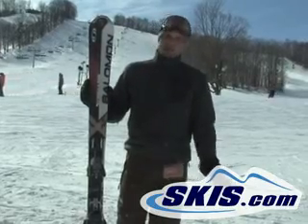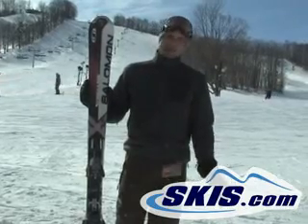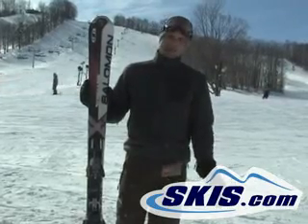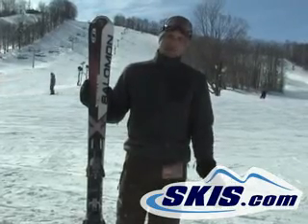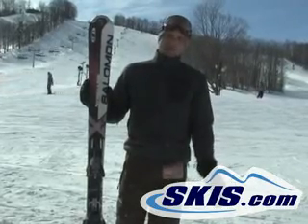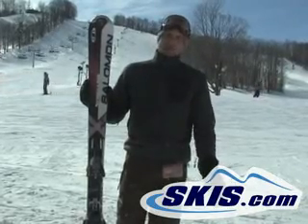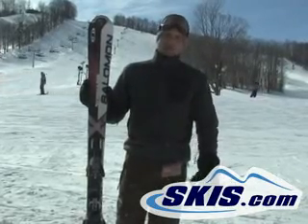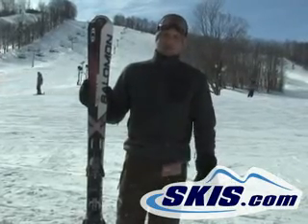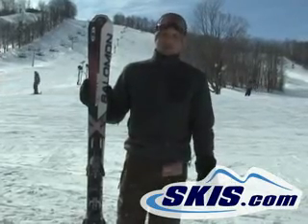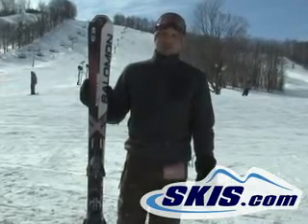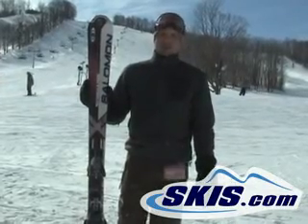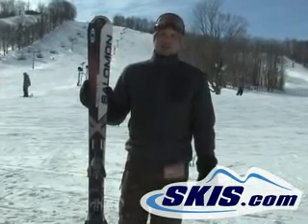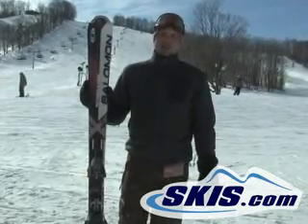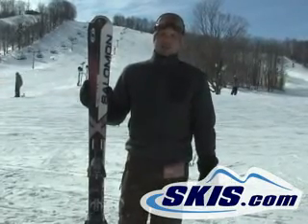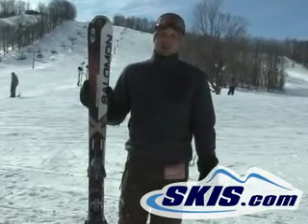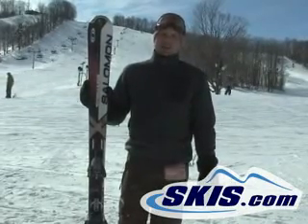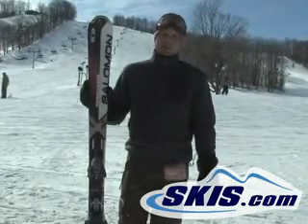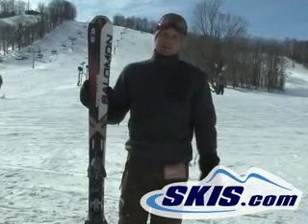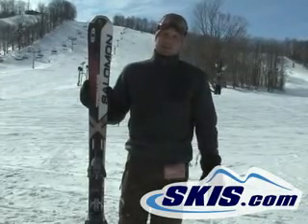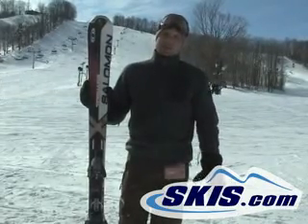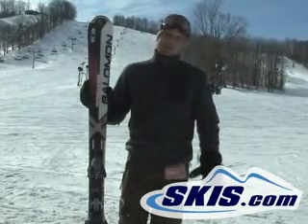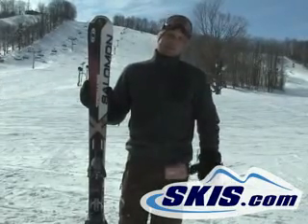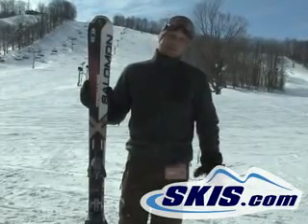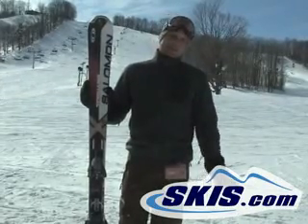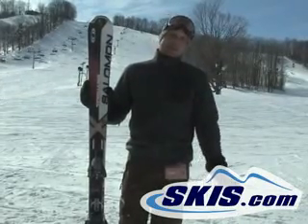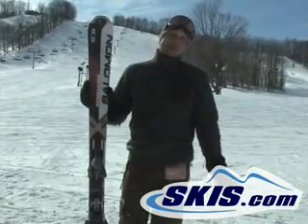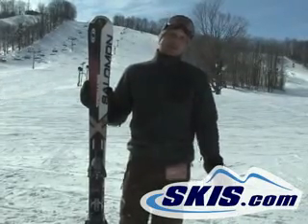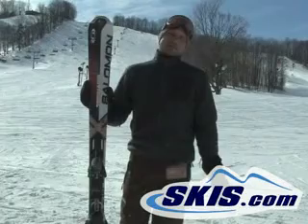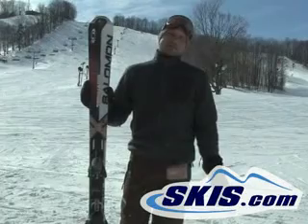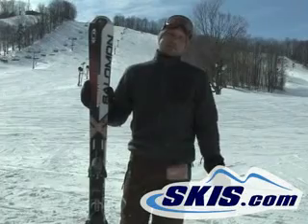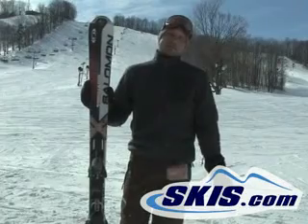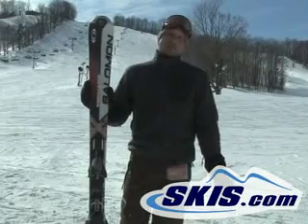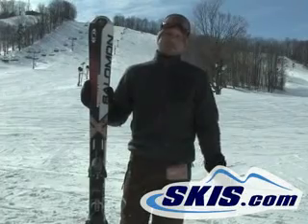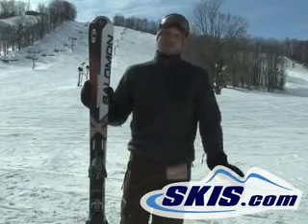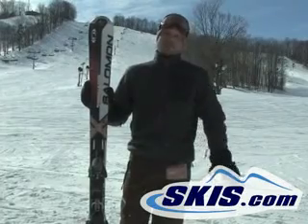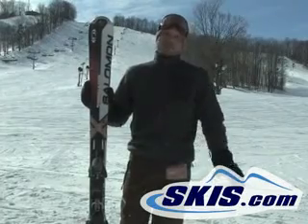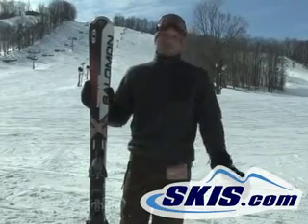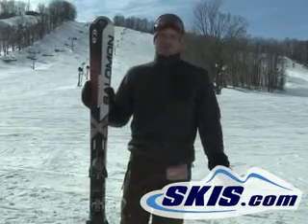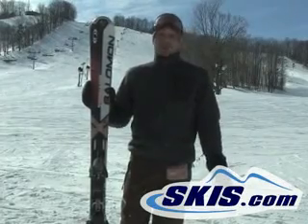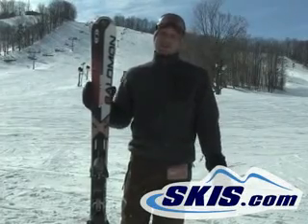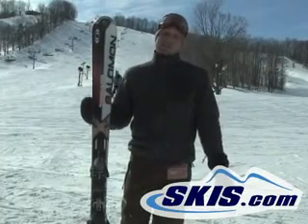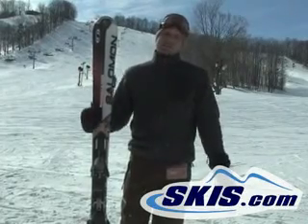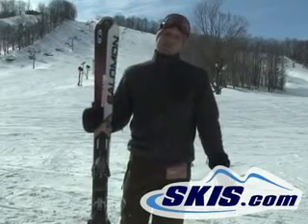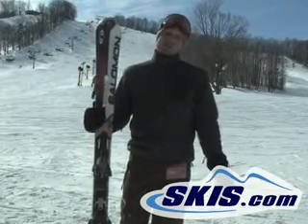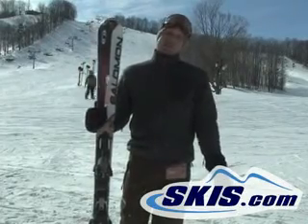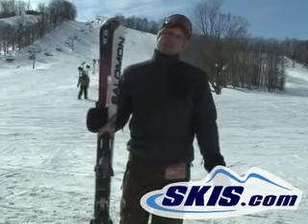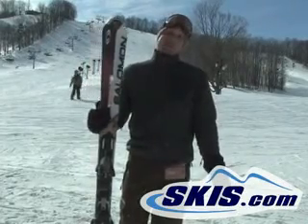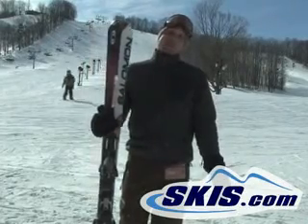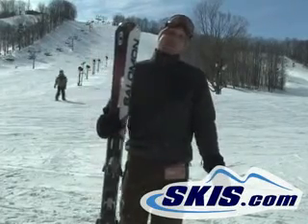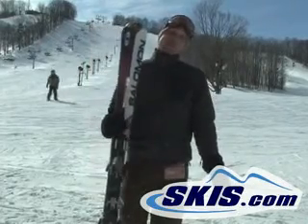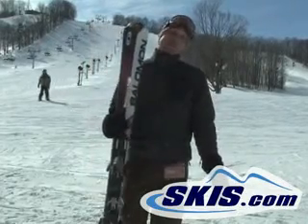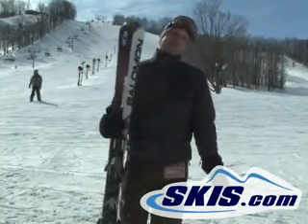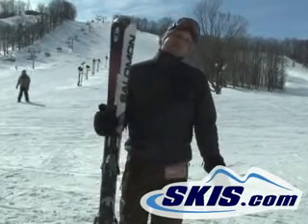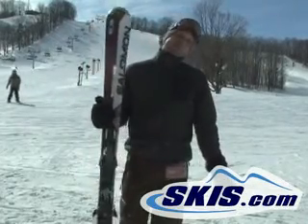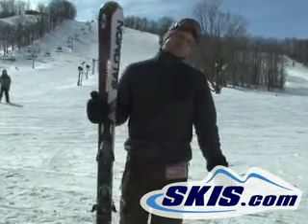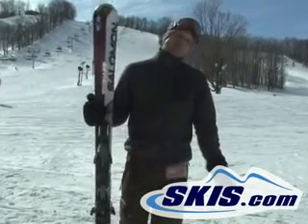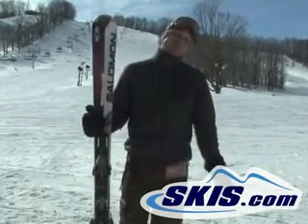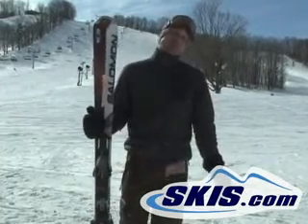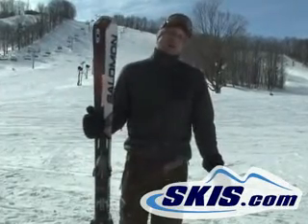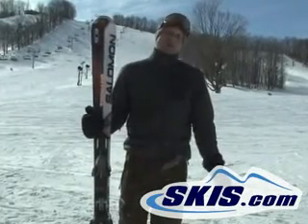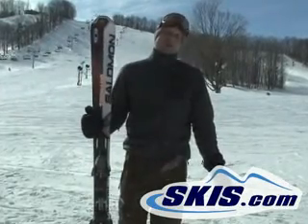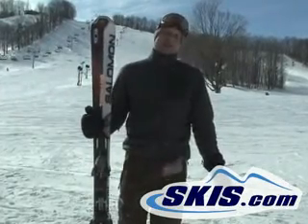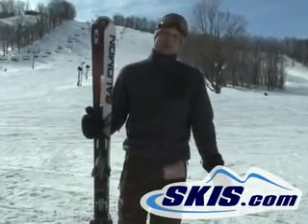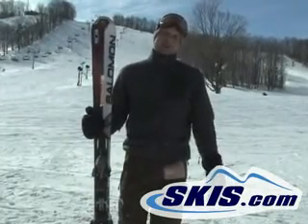Great on the groomers, good edge grip, very easy to ski — it turns, so it's a lot of fun.